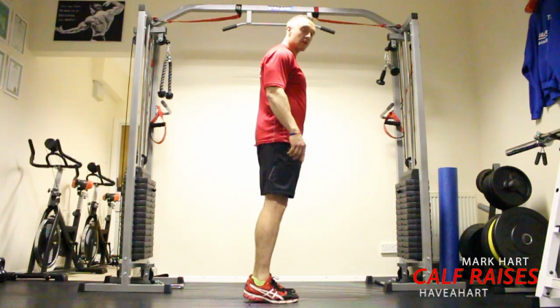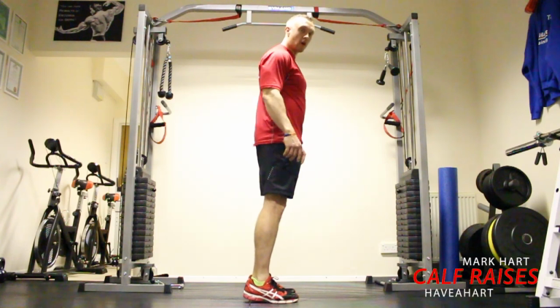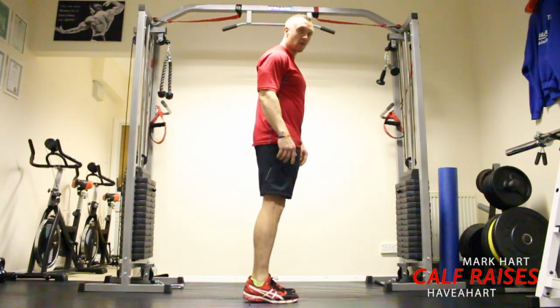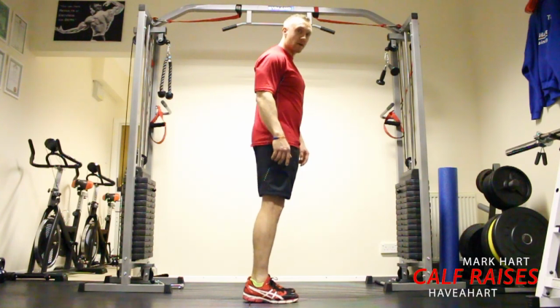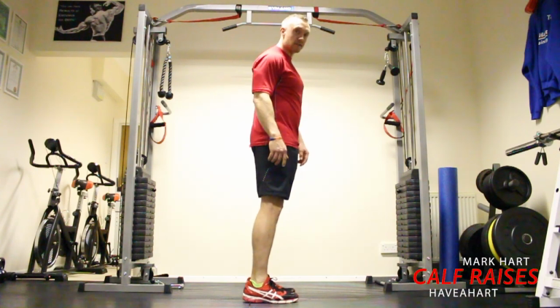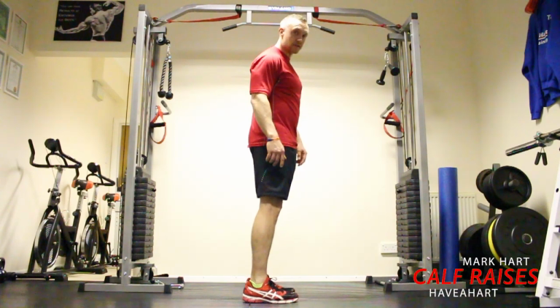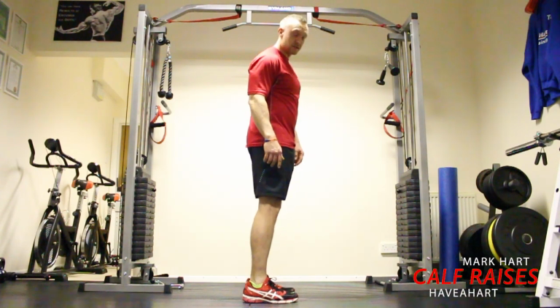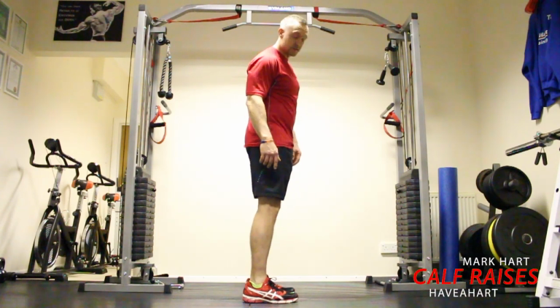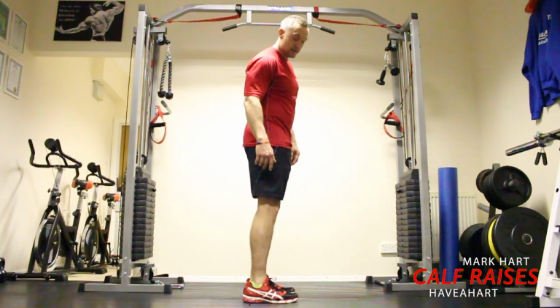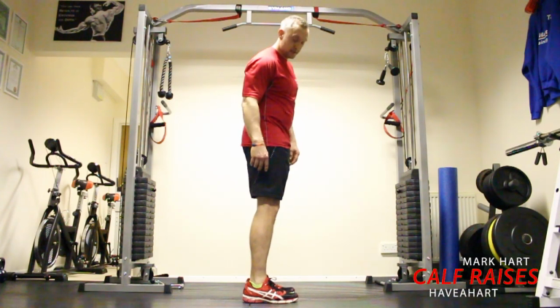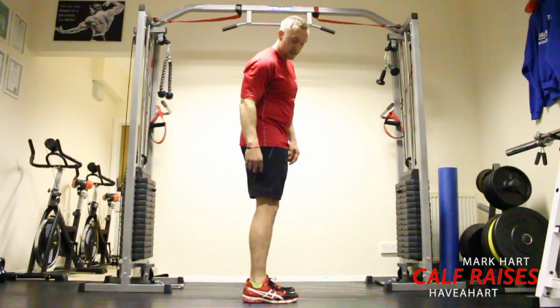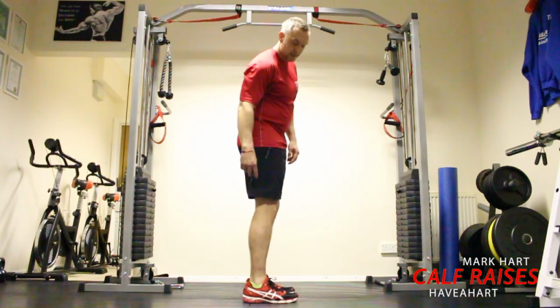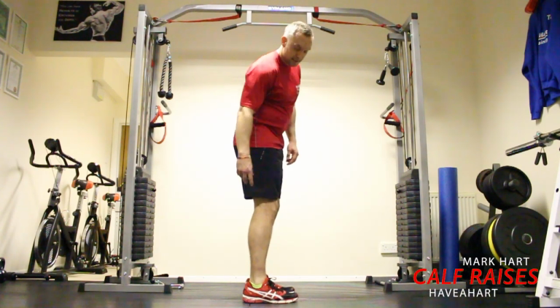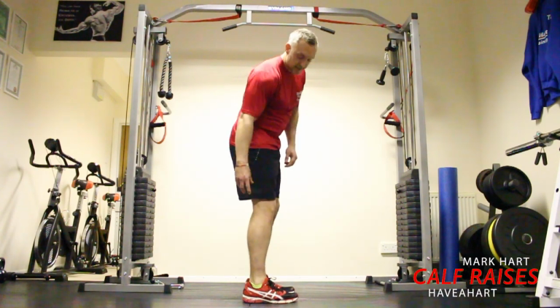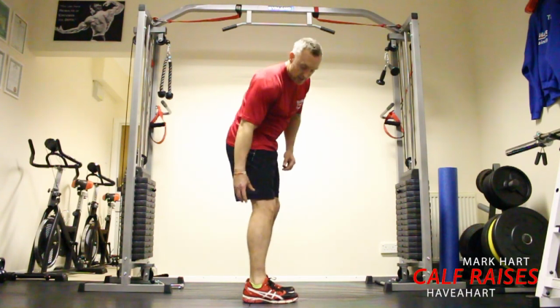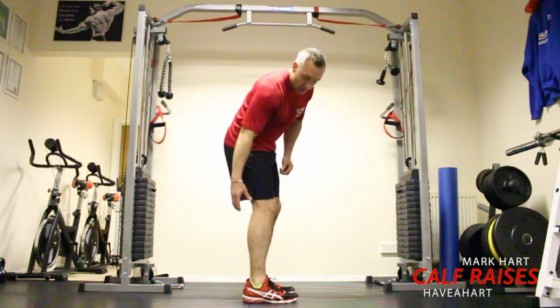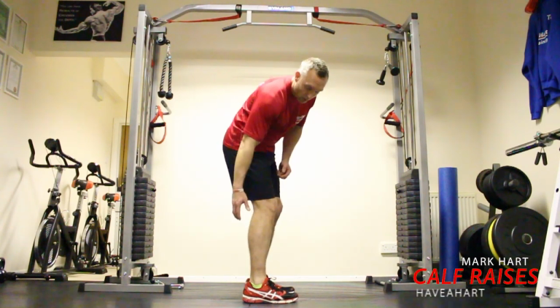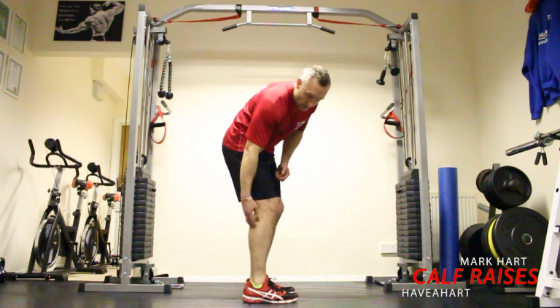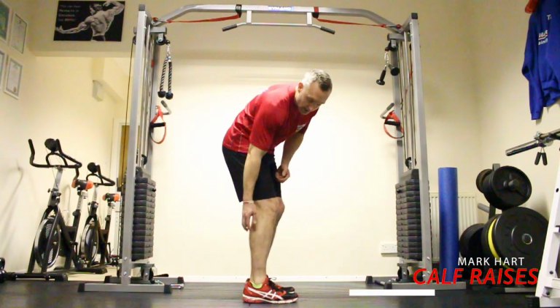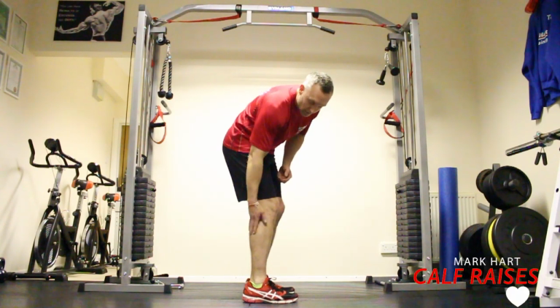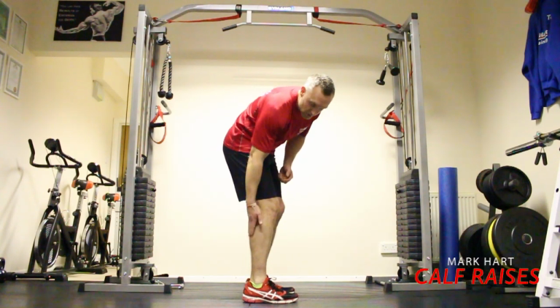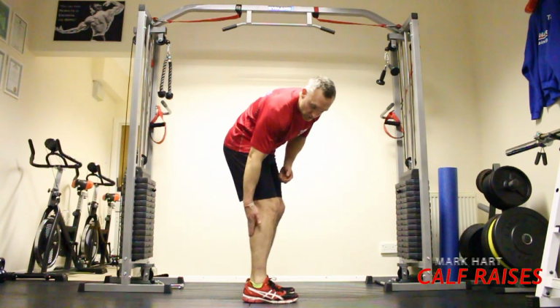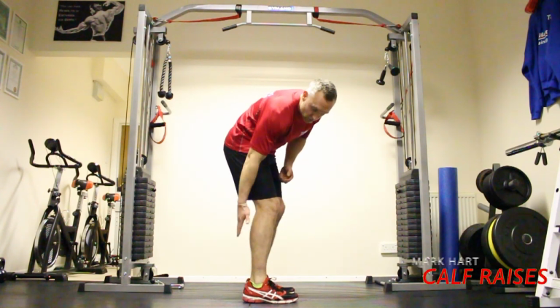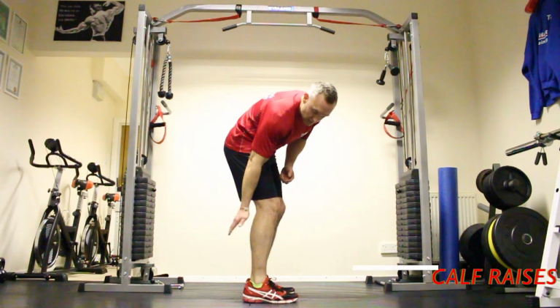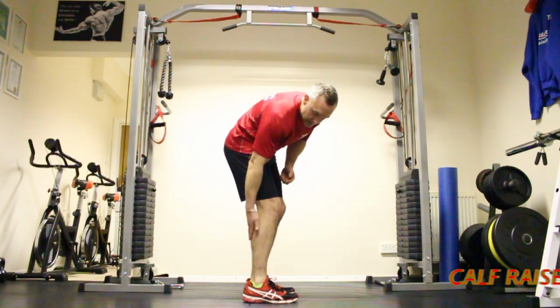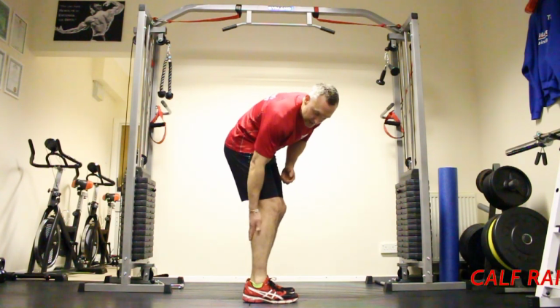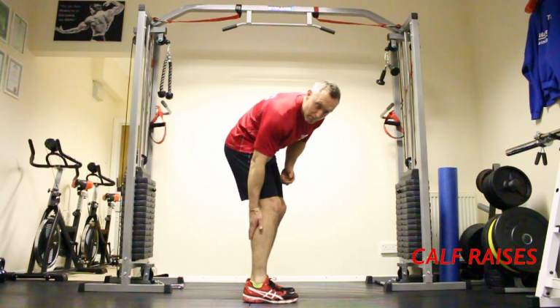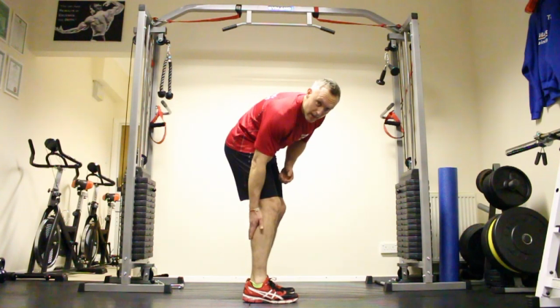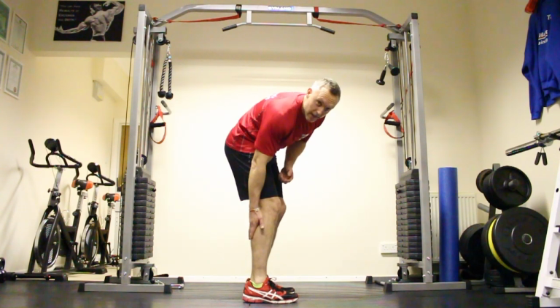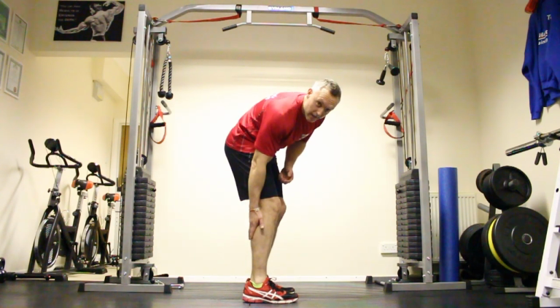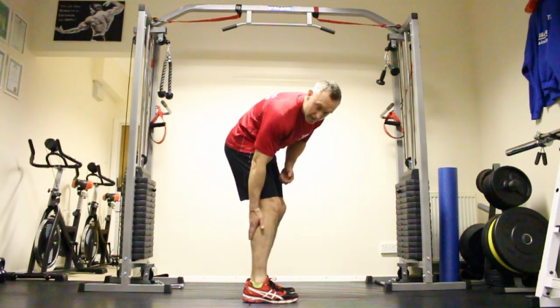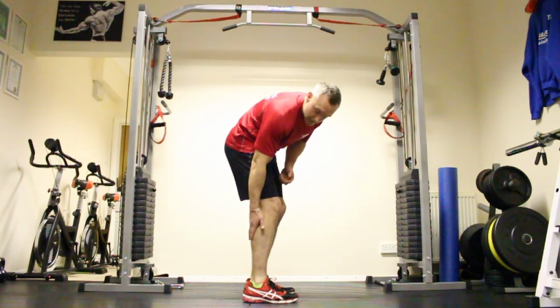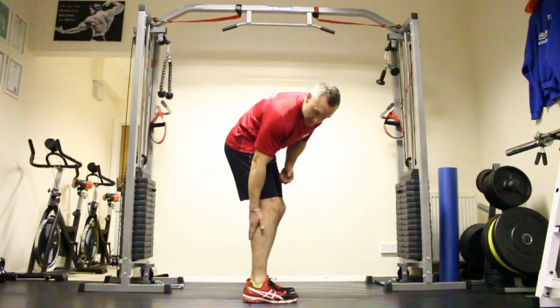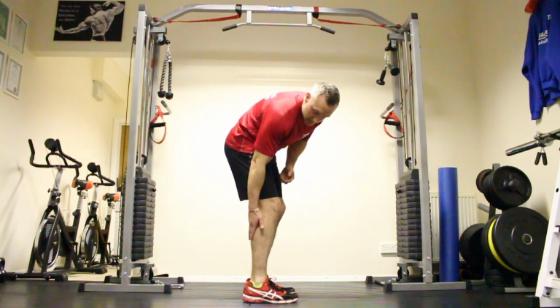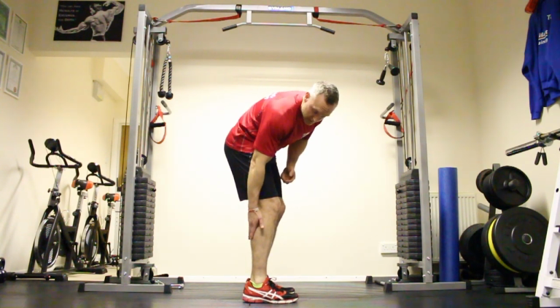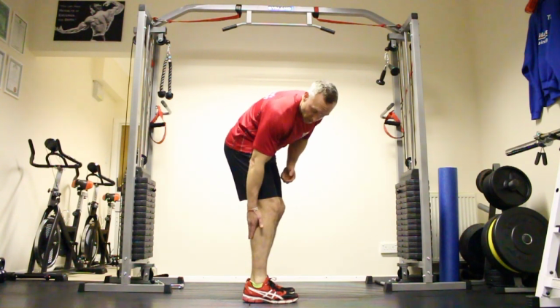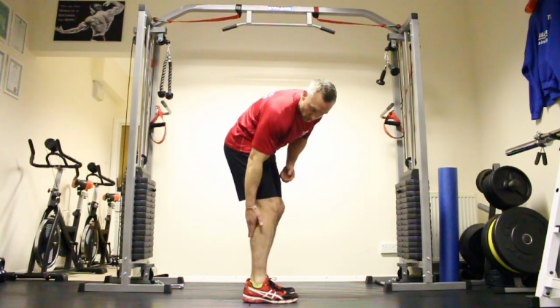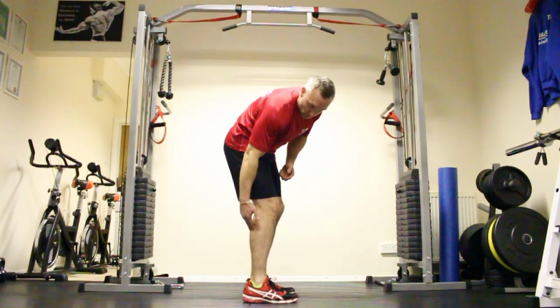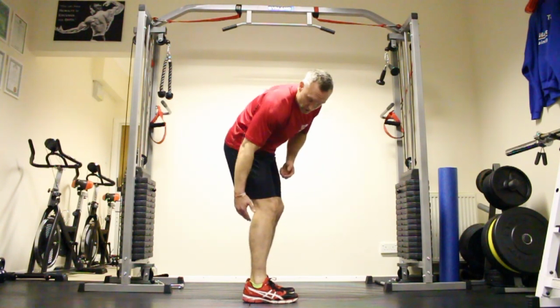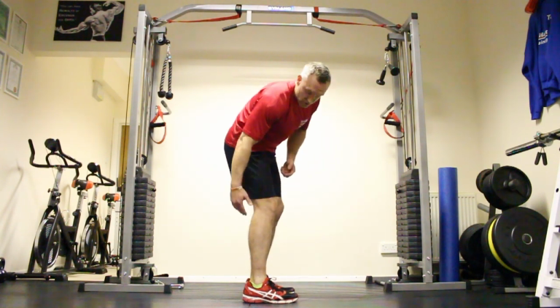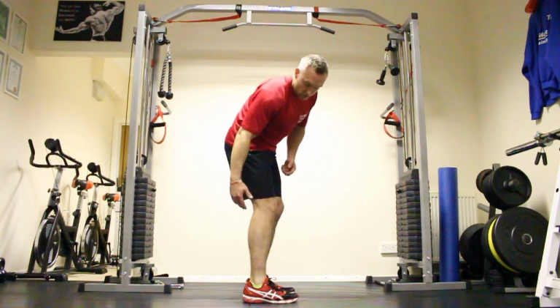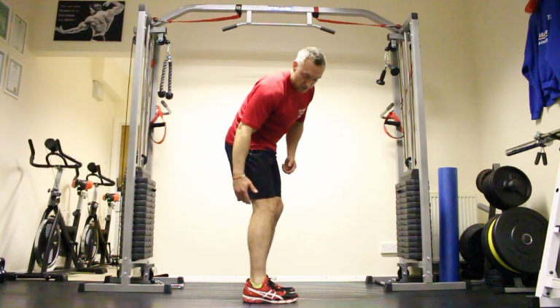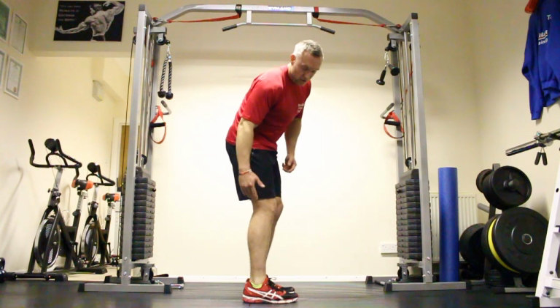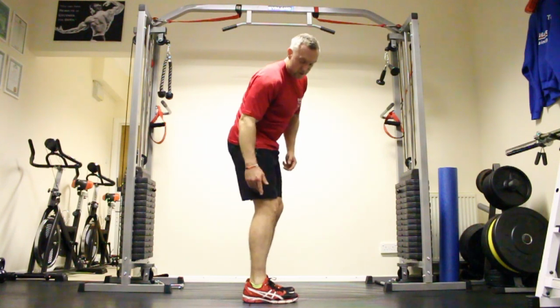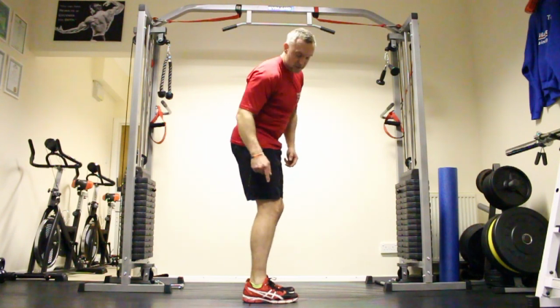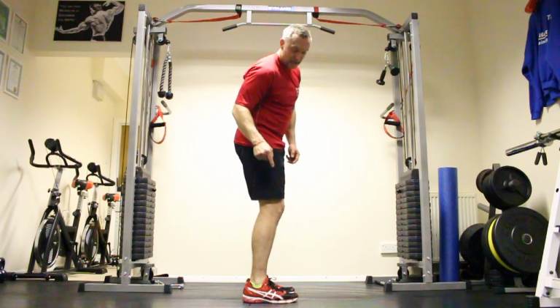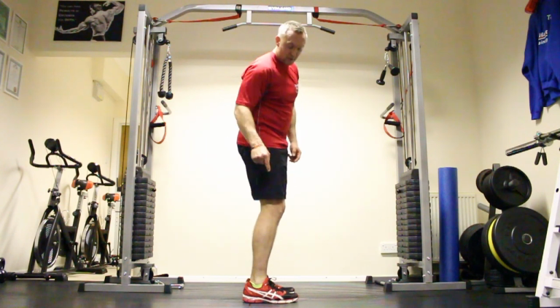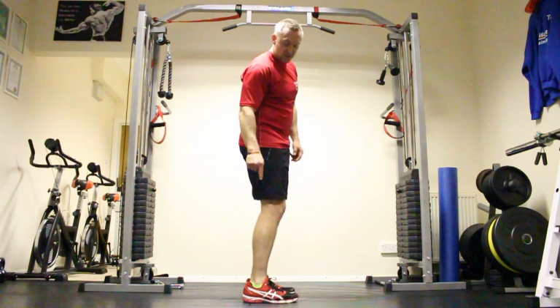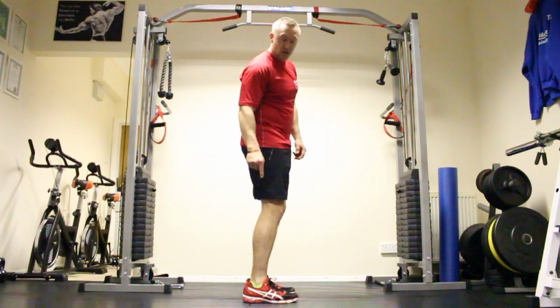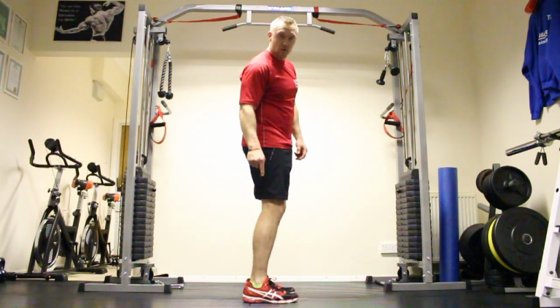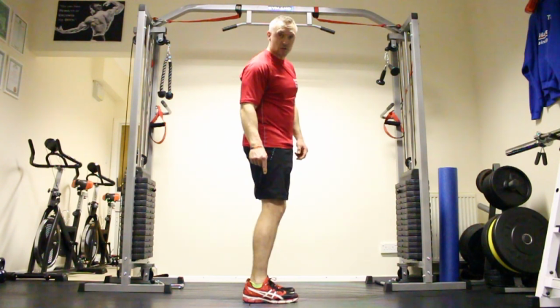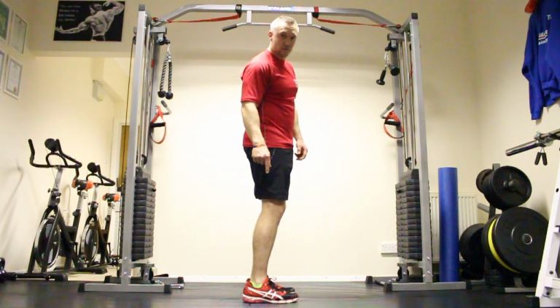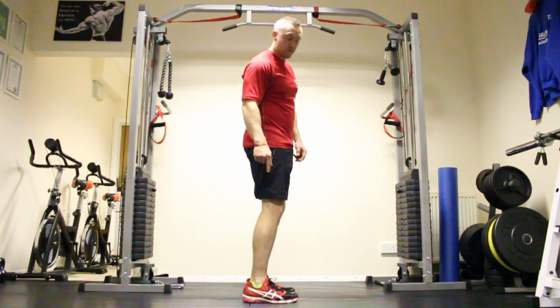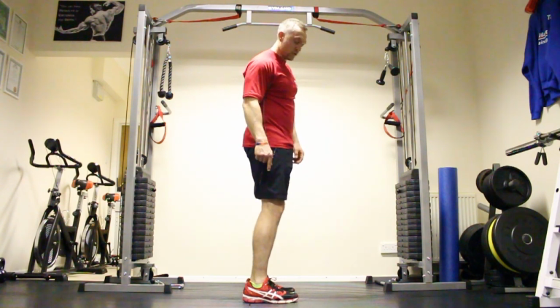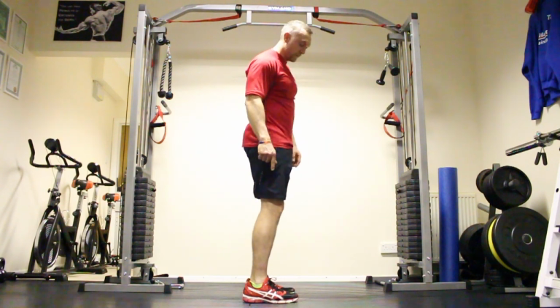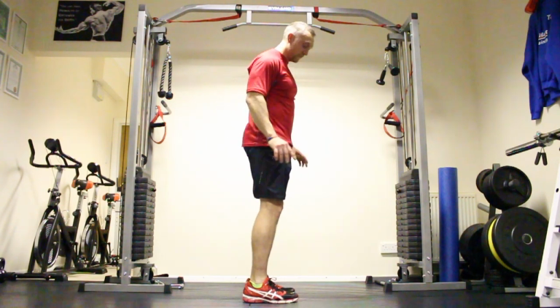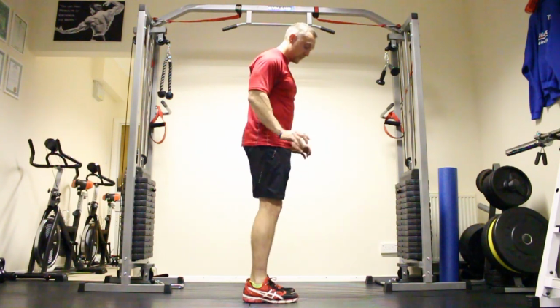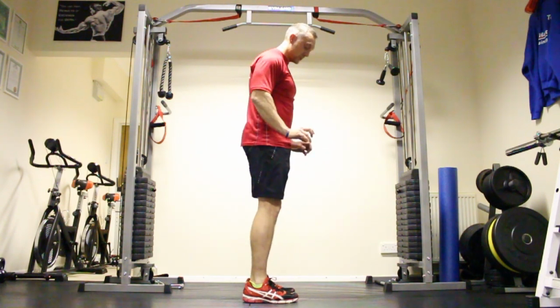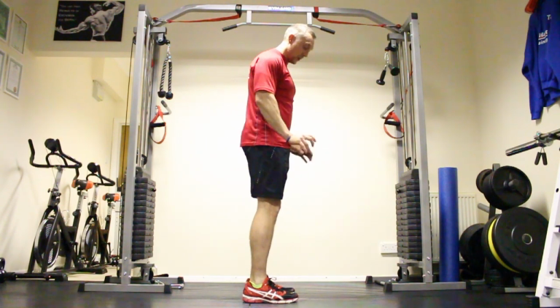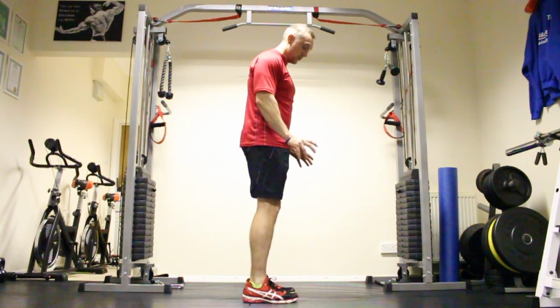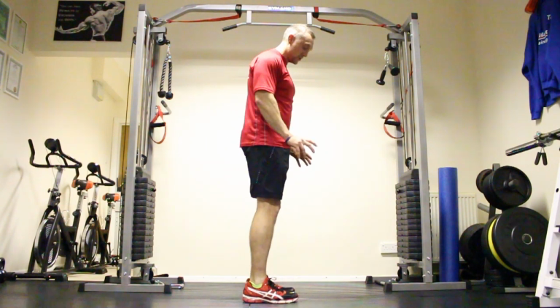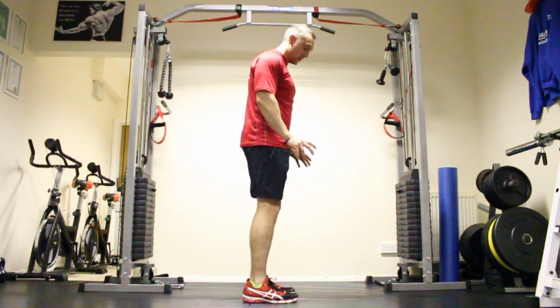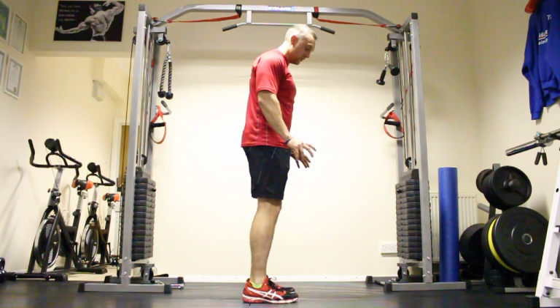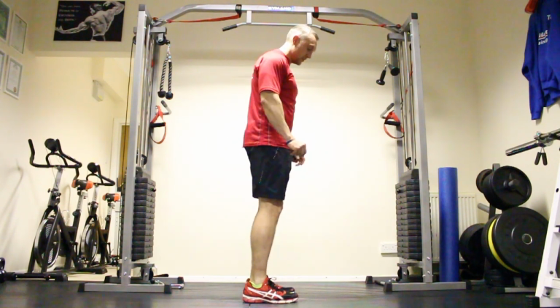Calf raises. It's that lower leg muscle in the belly. So all we're going to try and do is keep those heels off the floor. Stay on the toes.